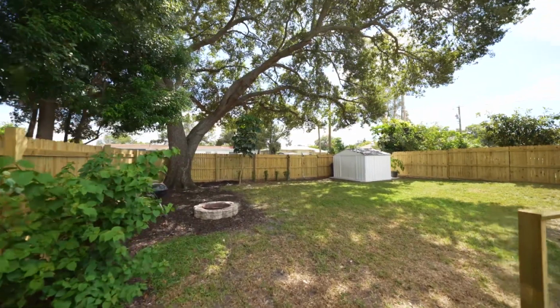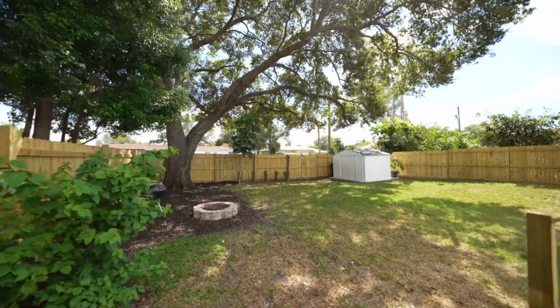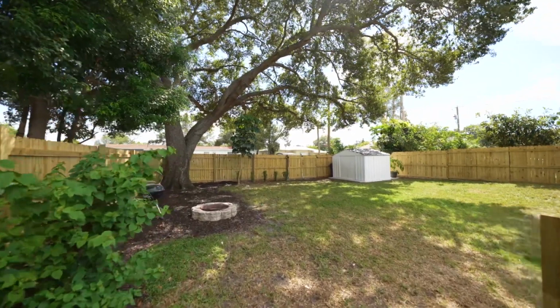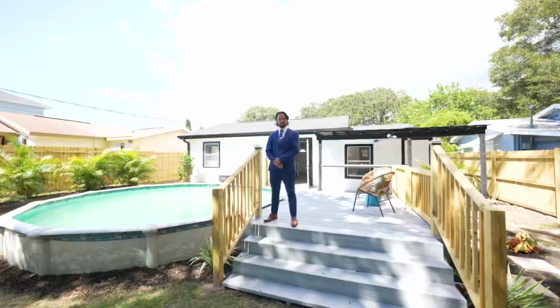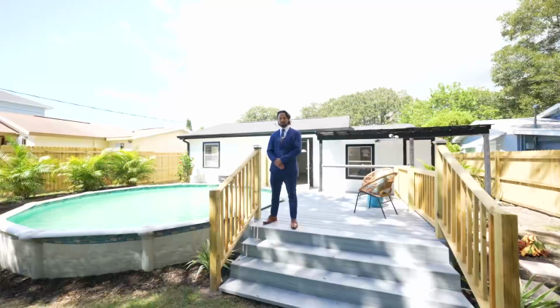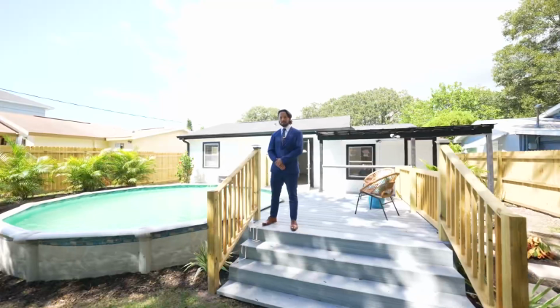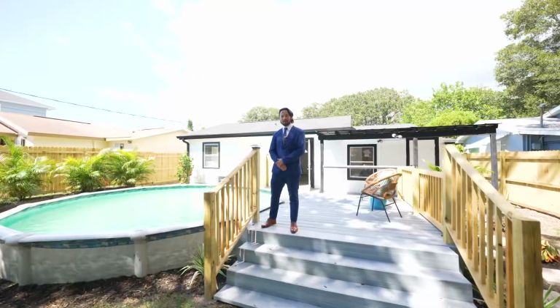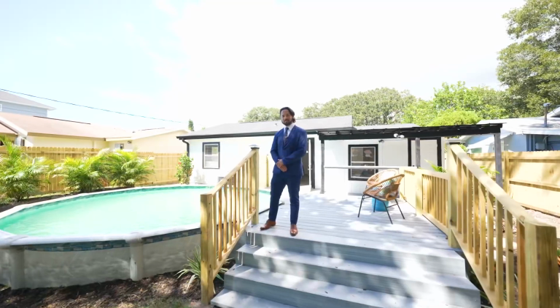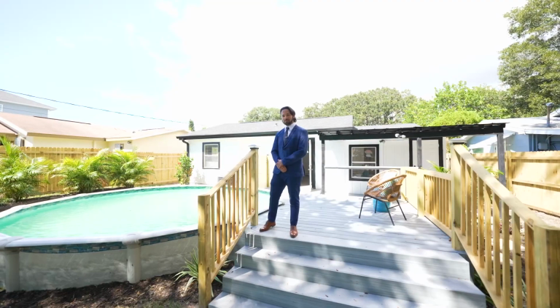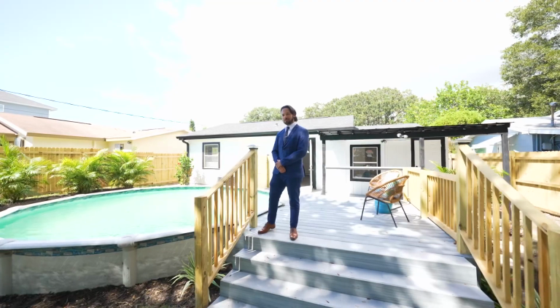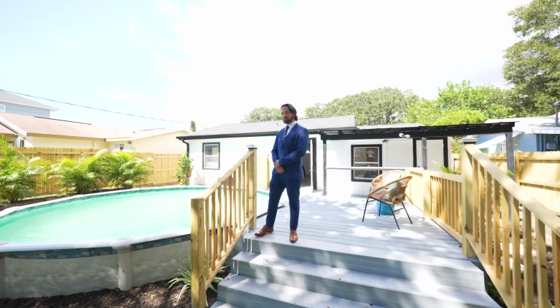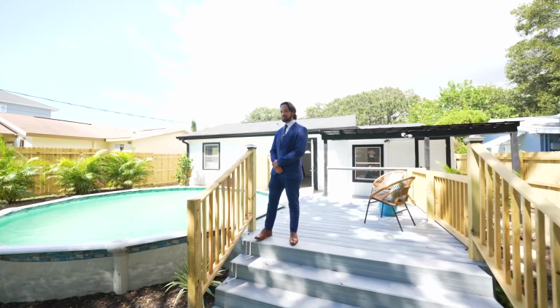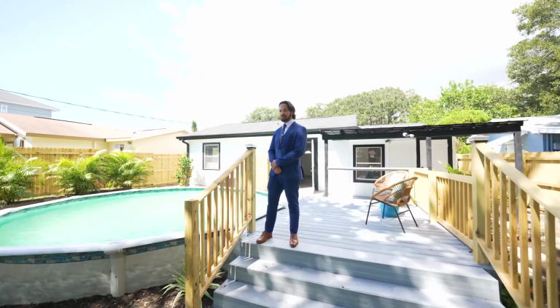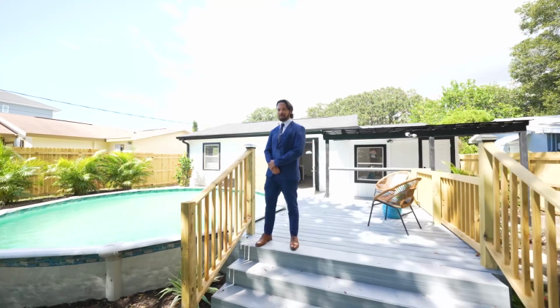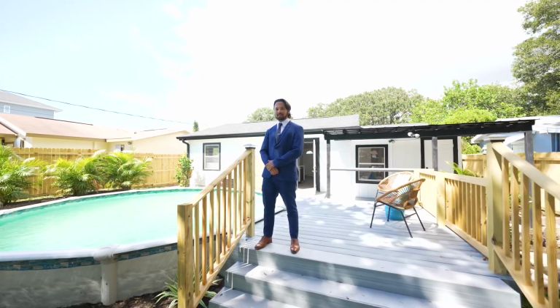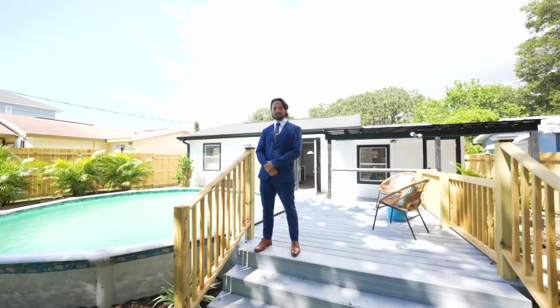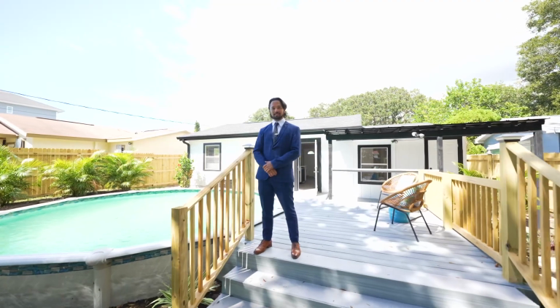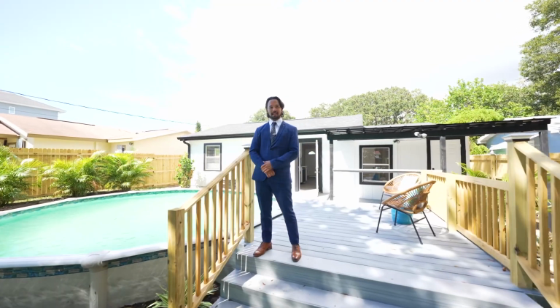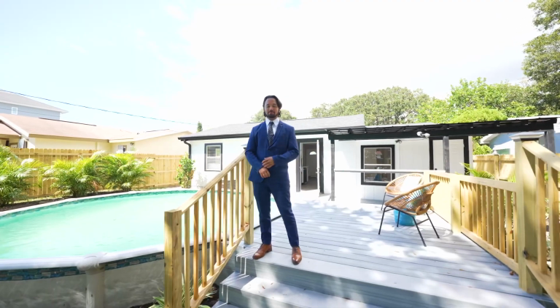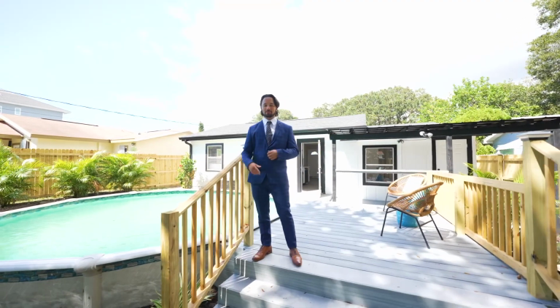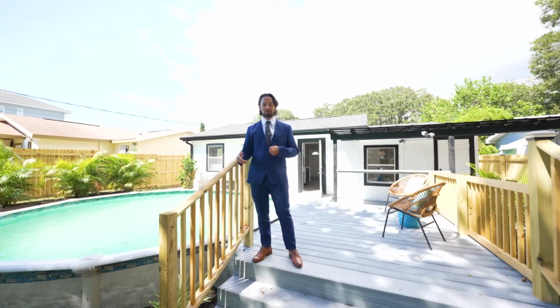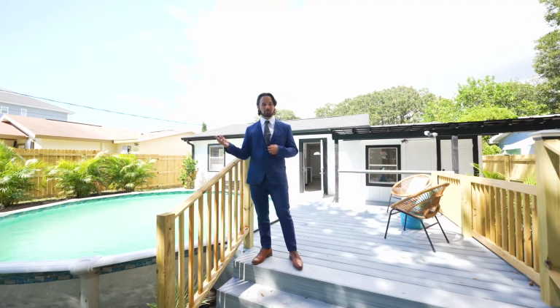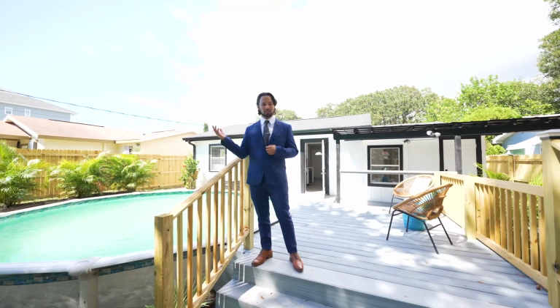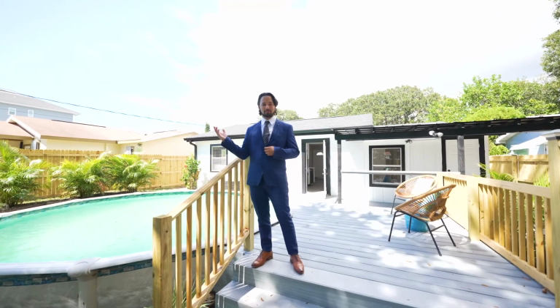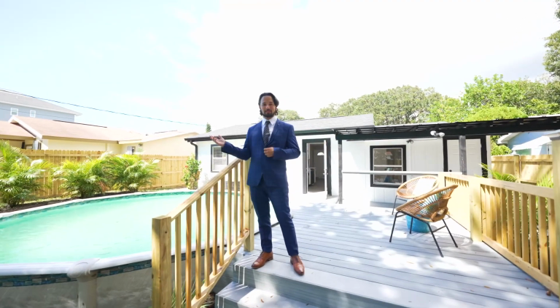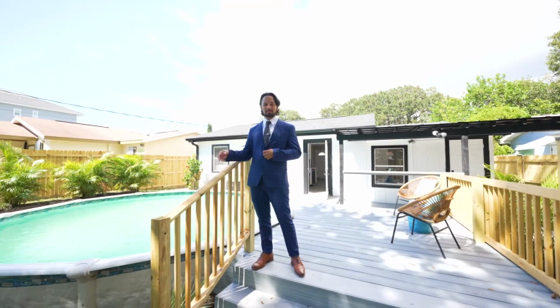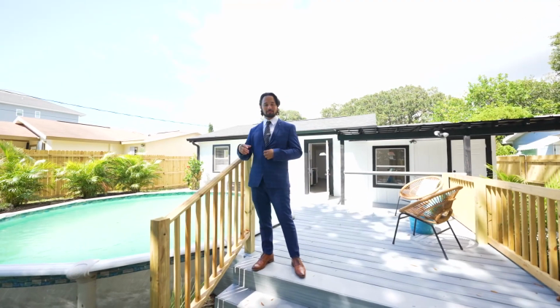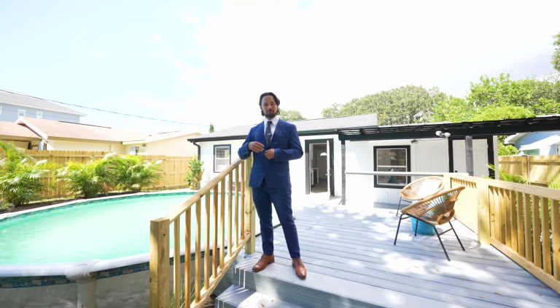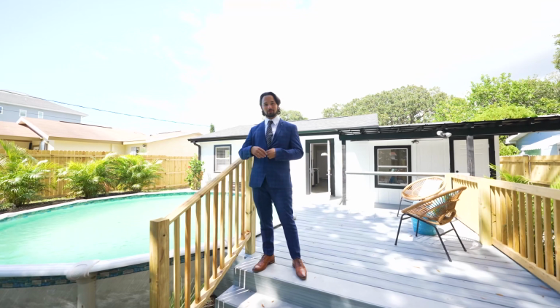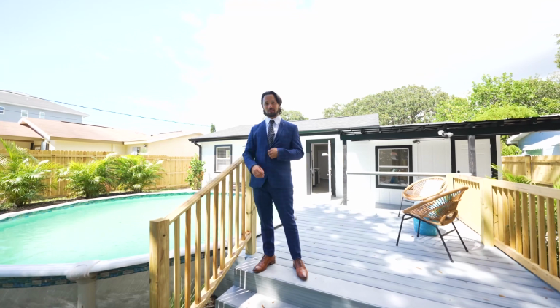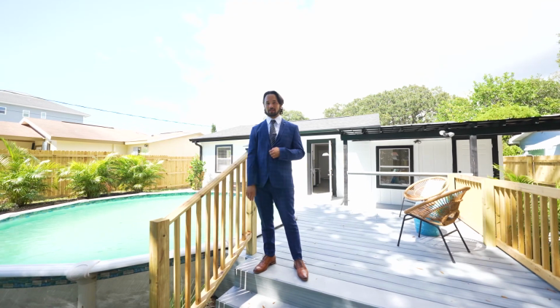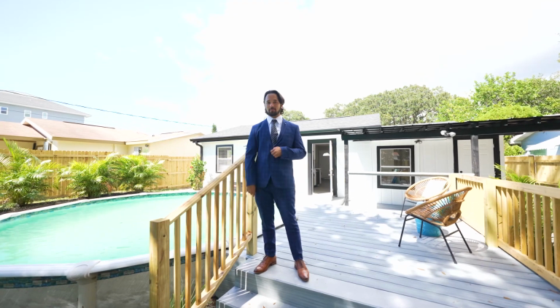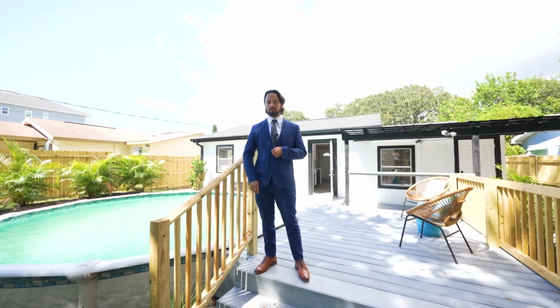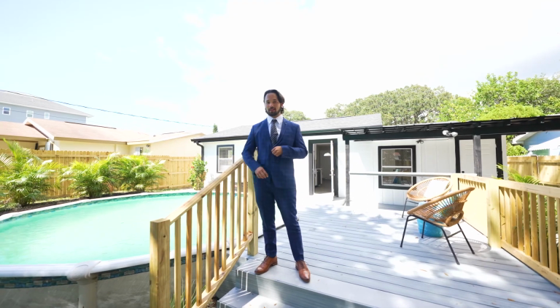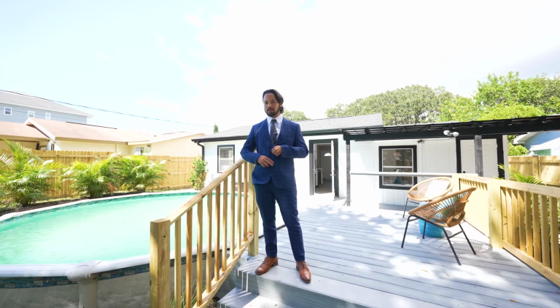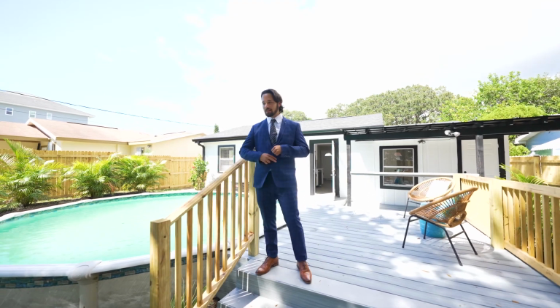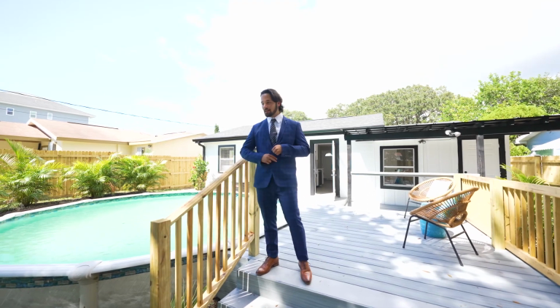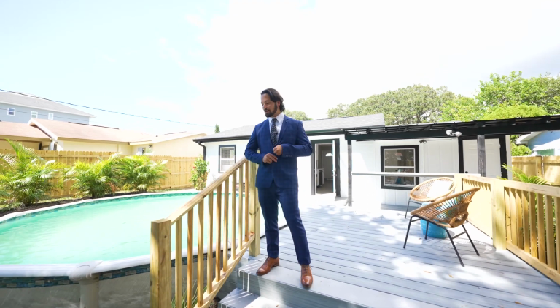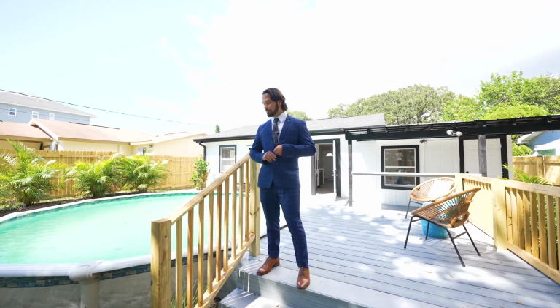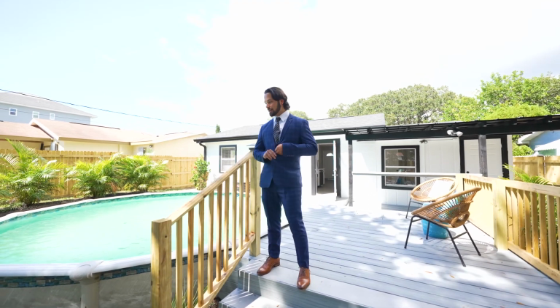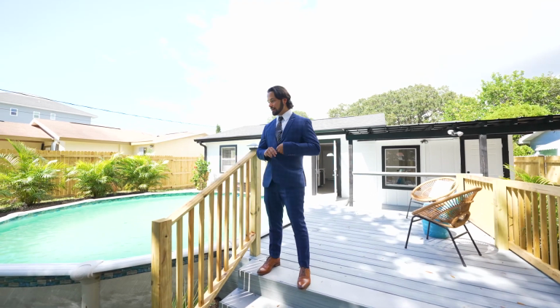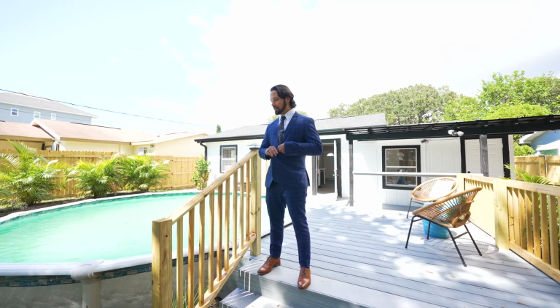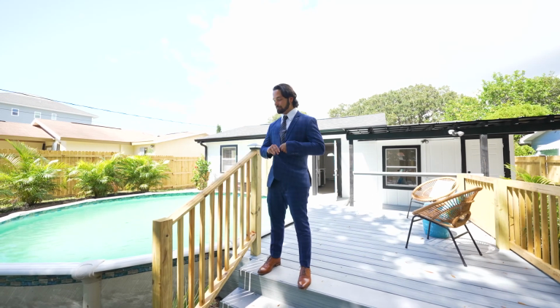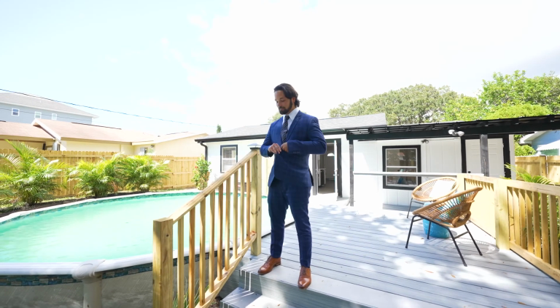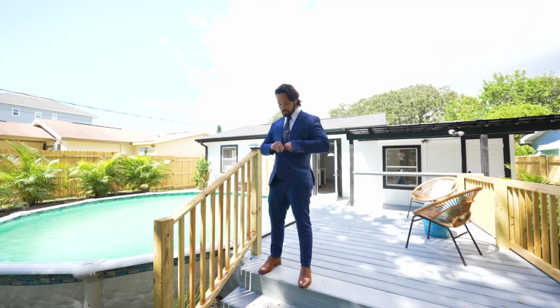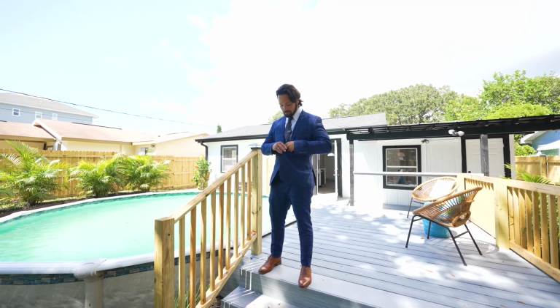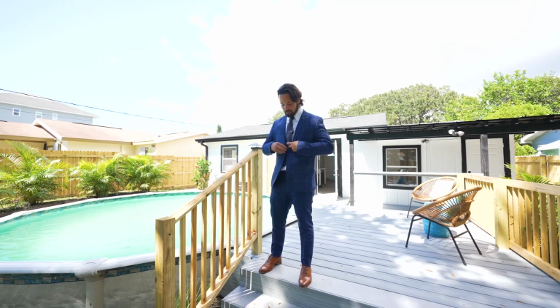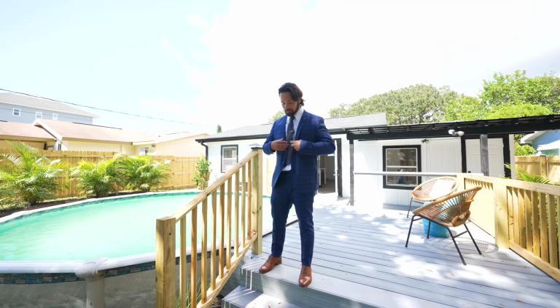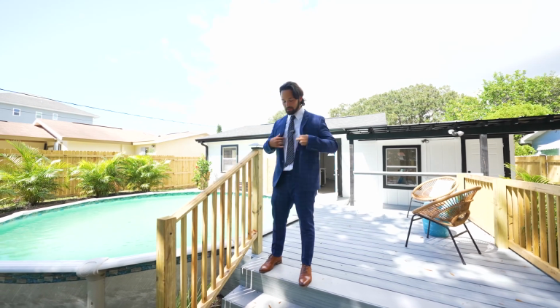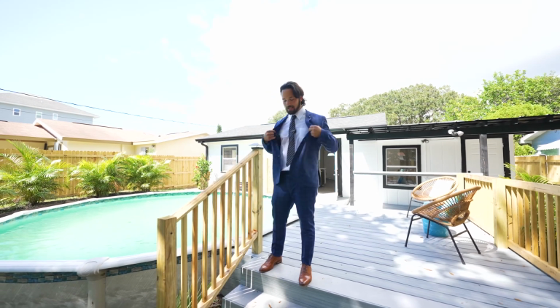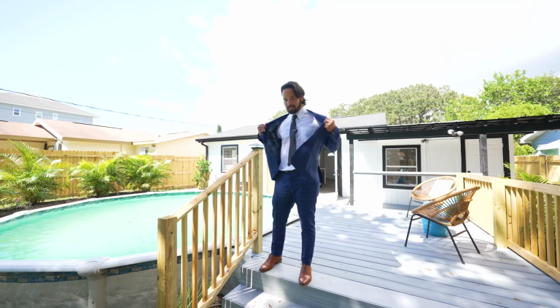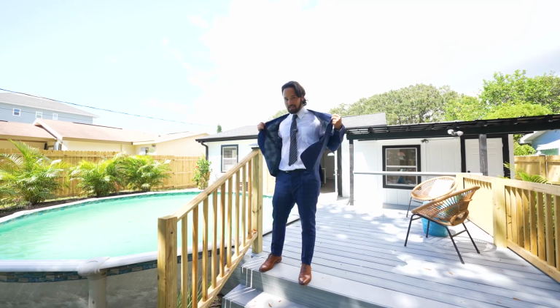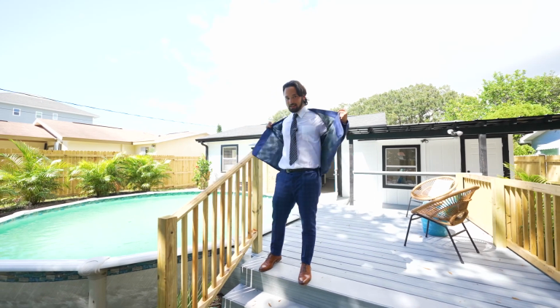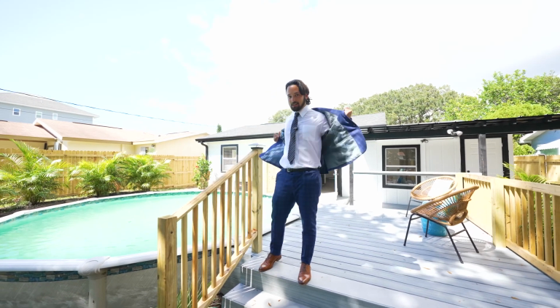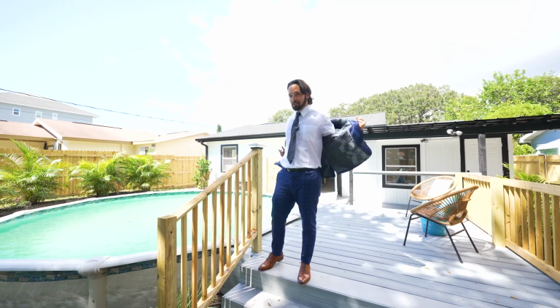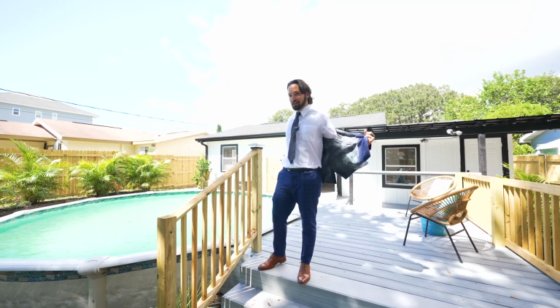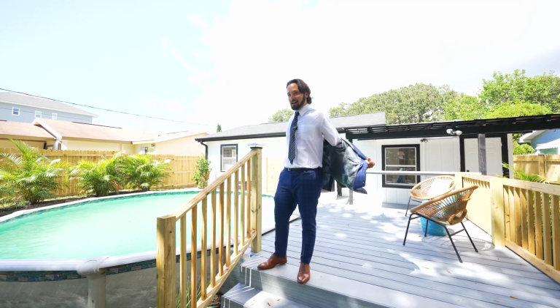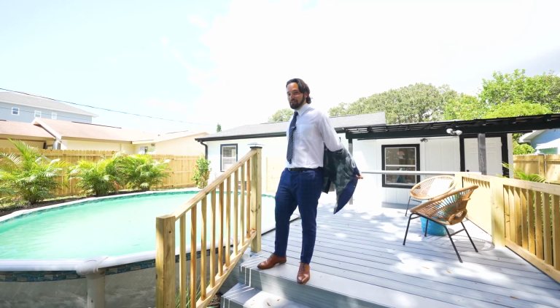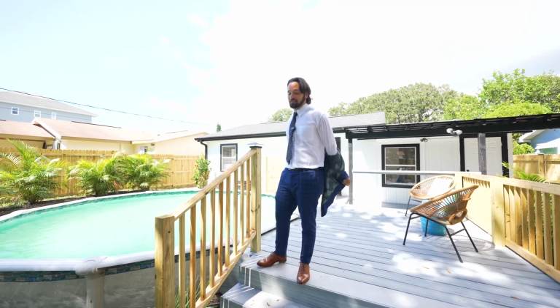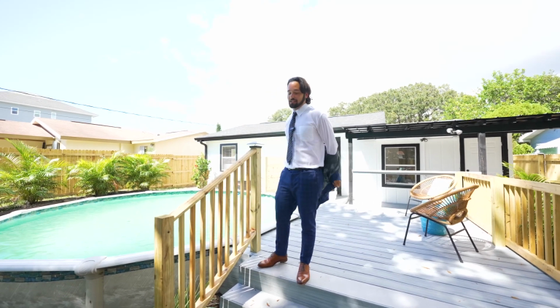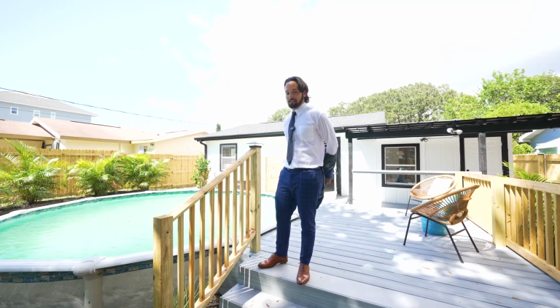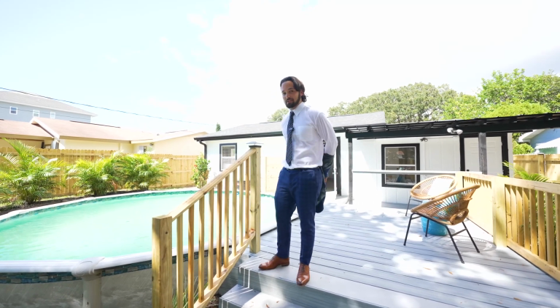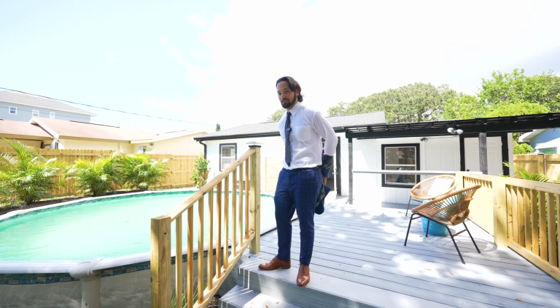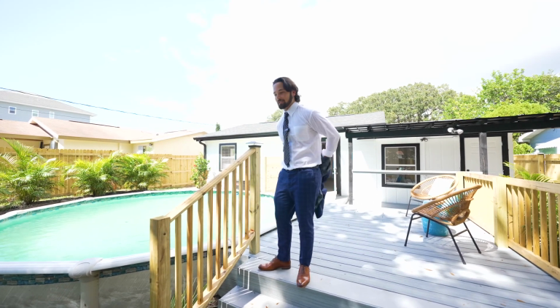Thank you guys for coming by to this absolute gem in this historic neighborhood, but you guys gotta go — I have friends coming over.